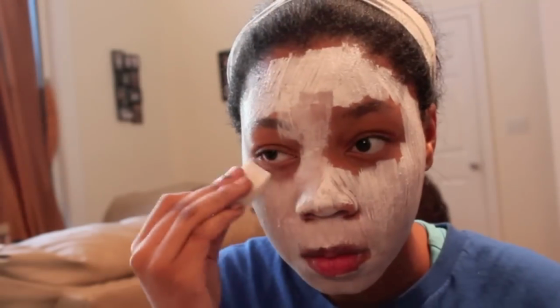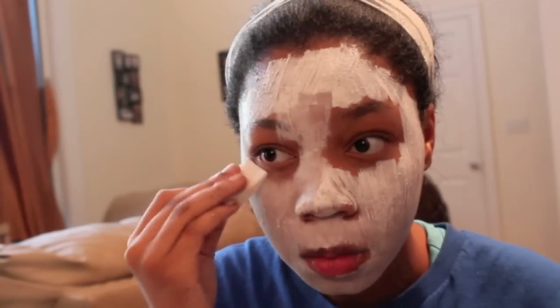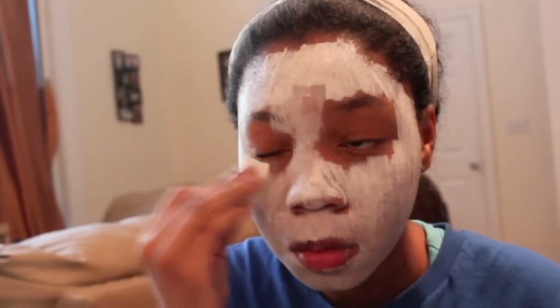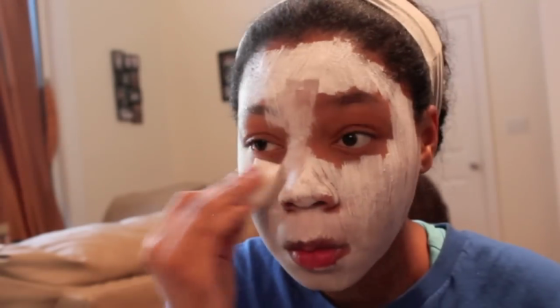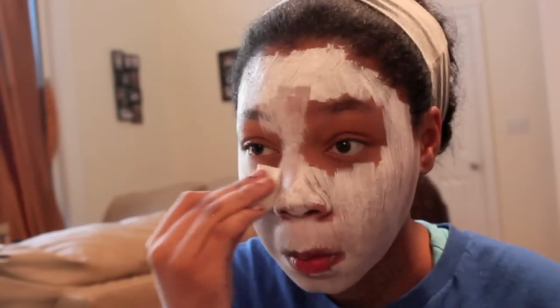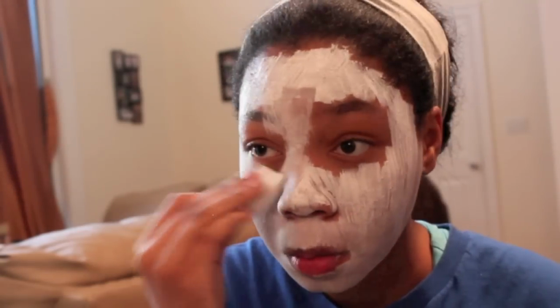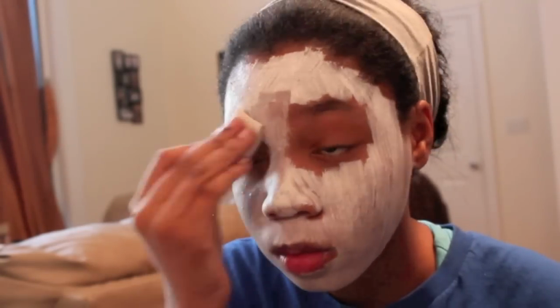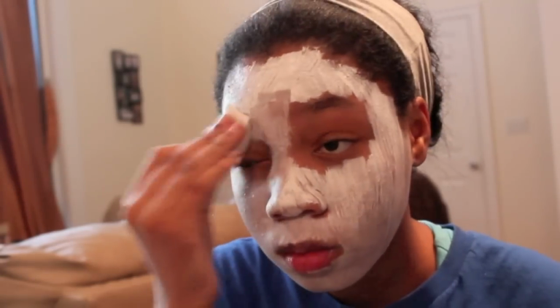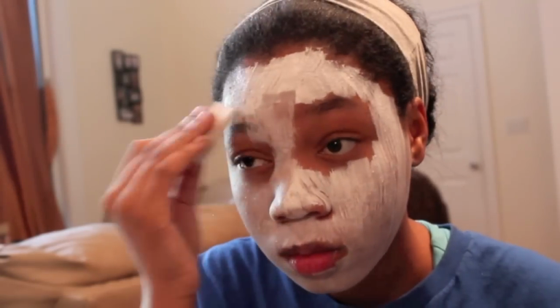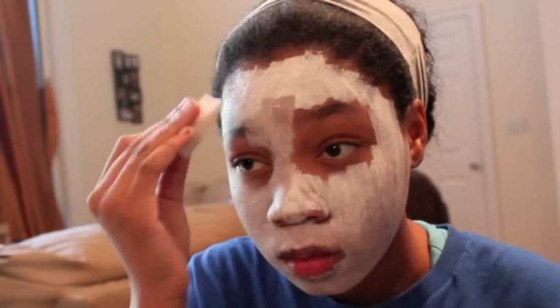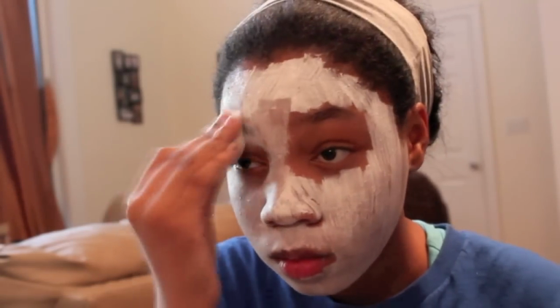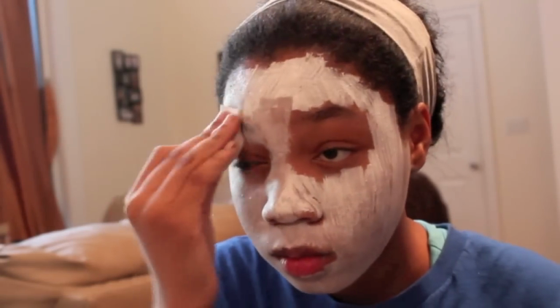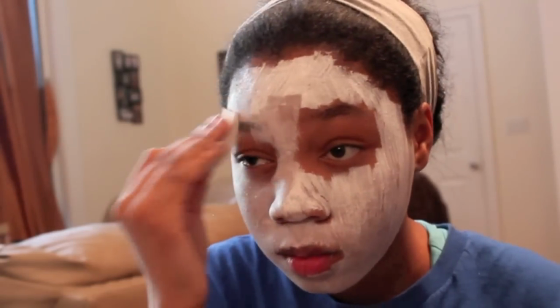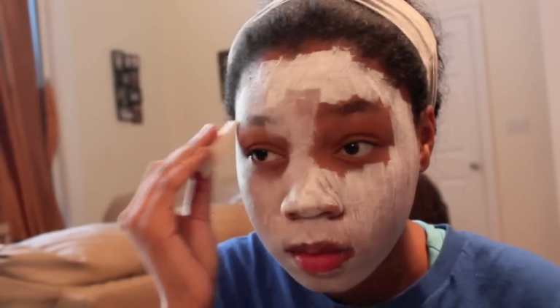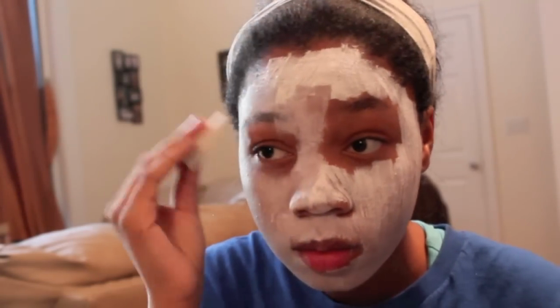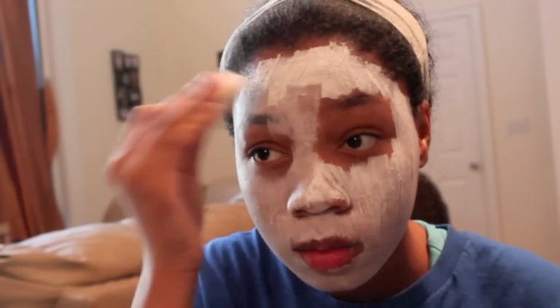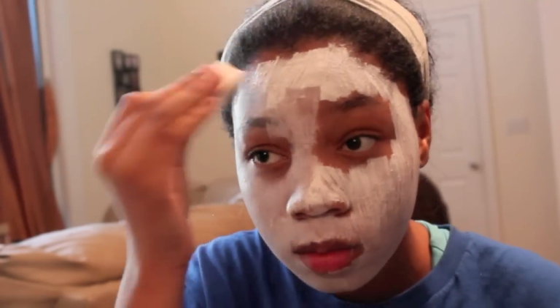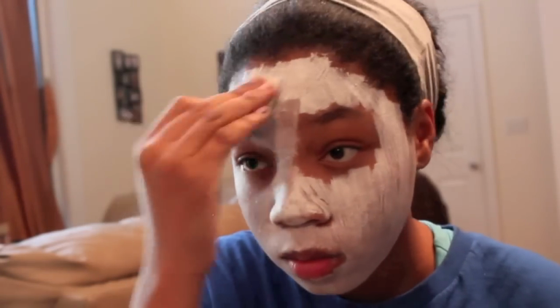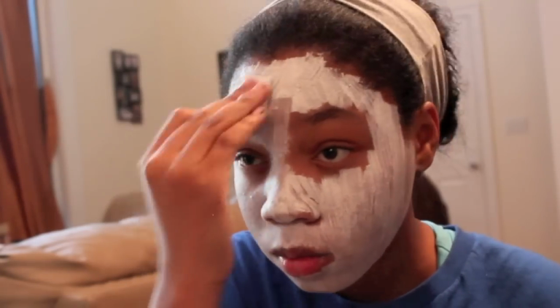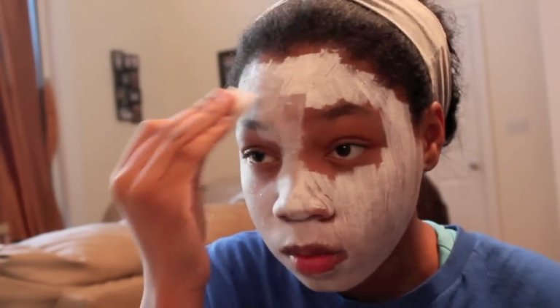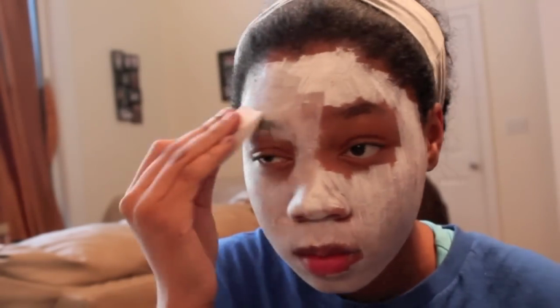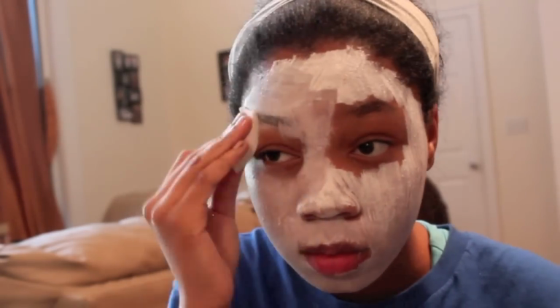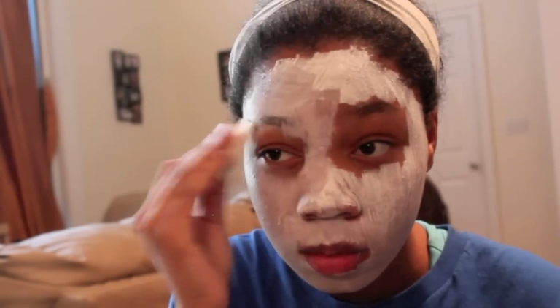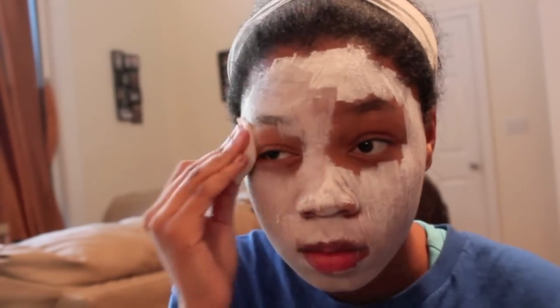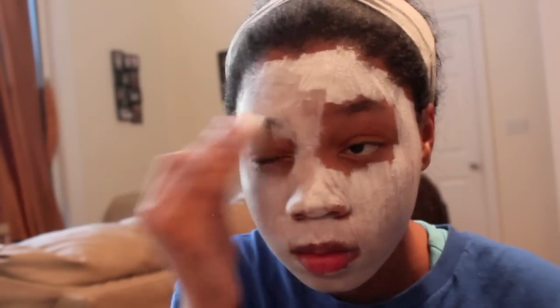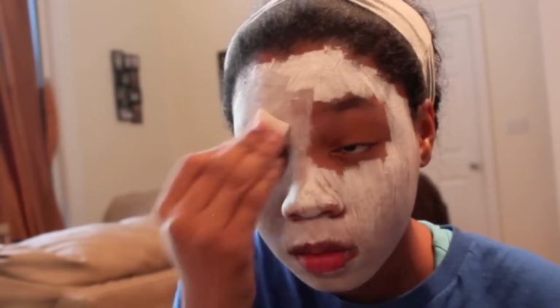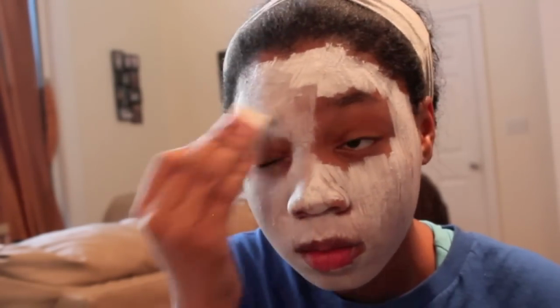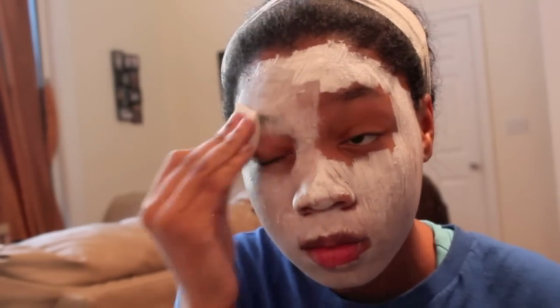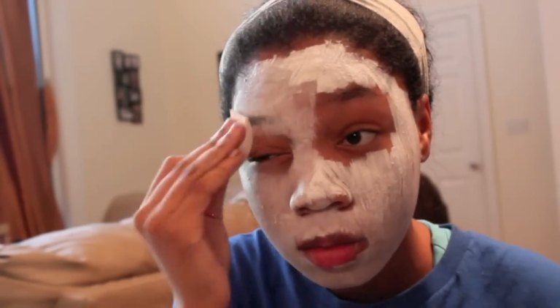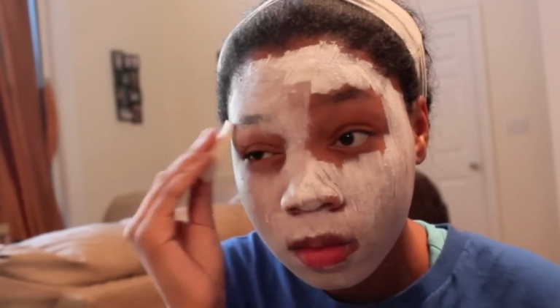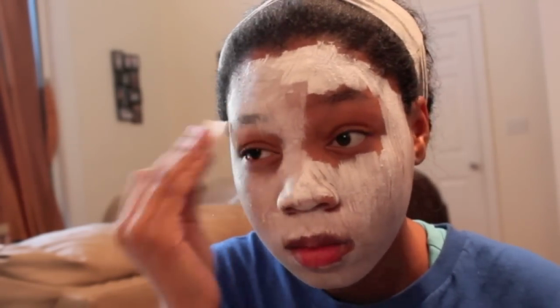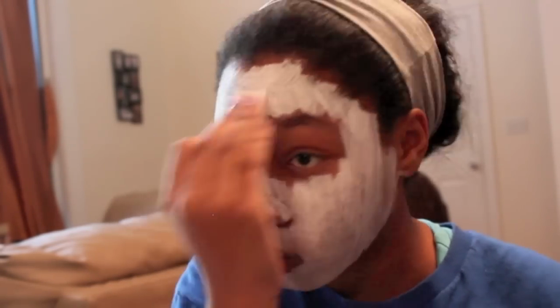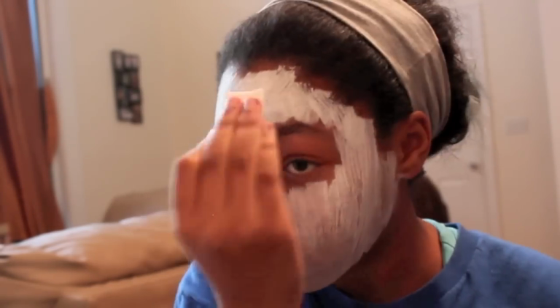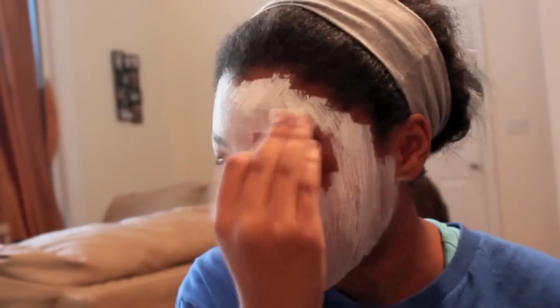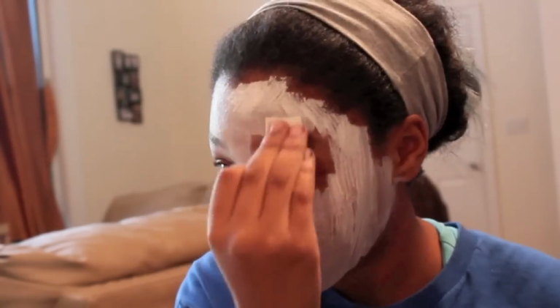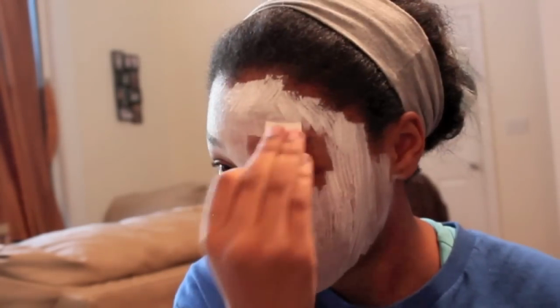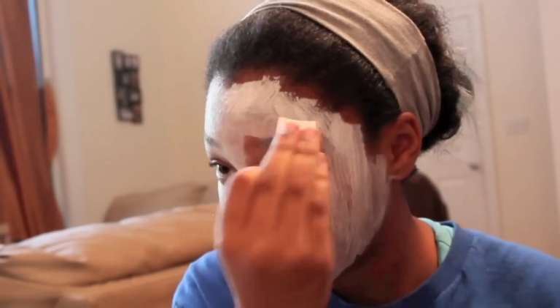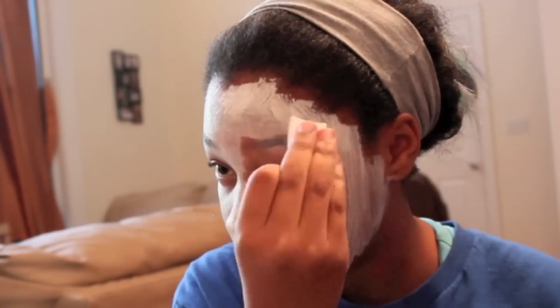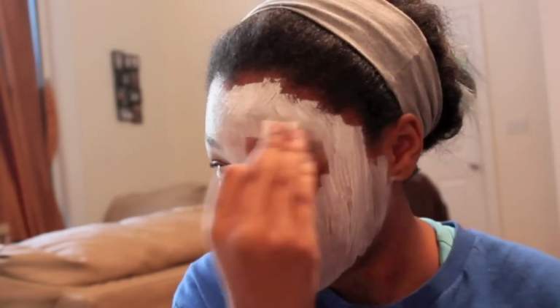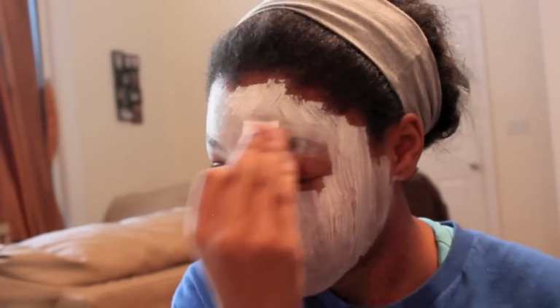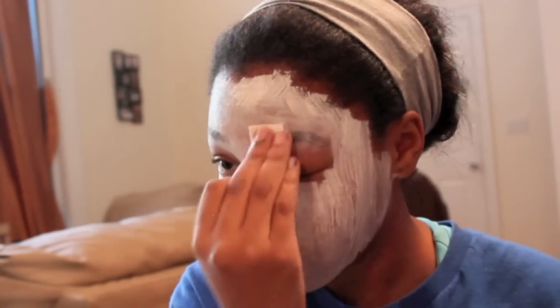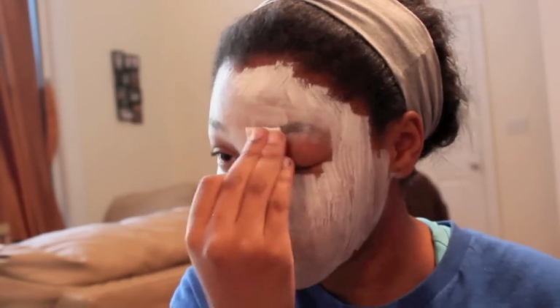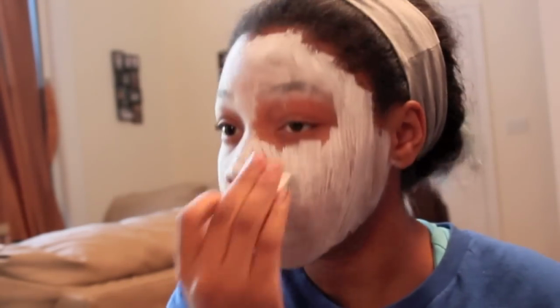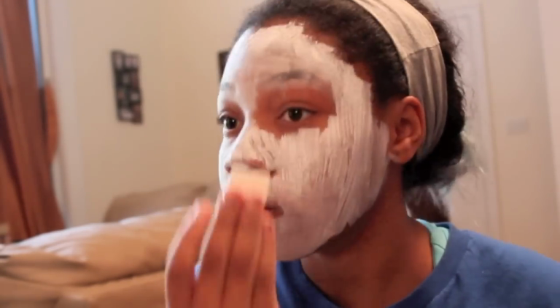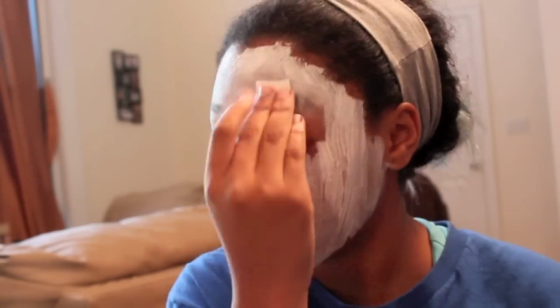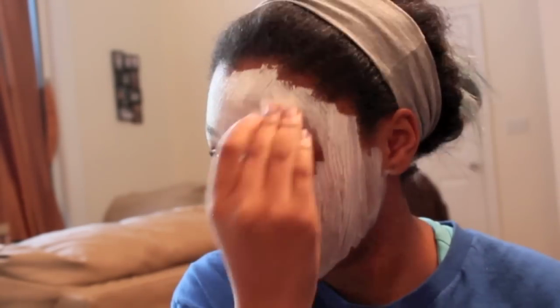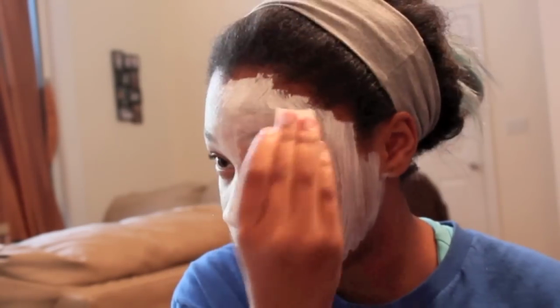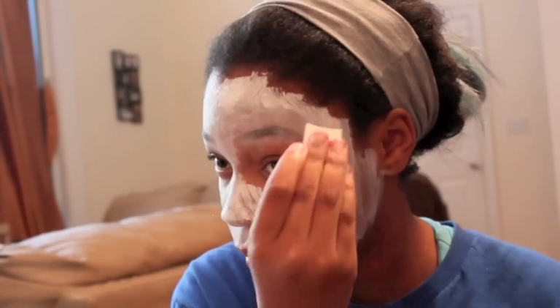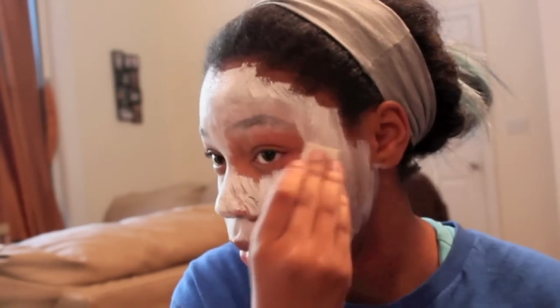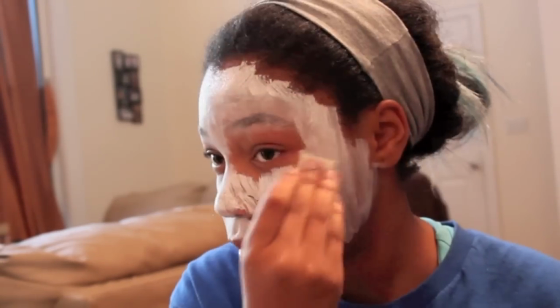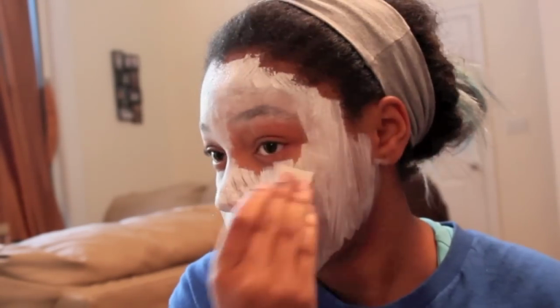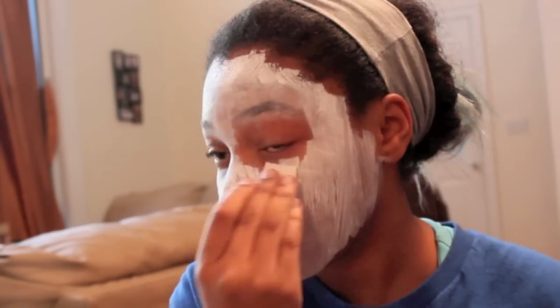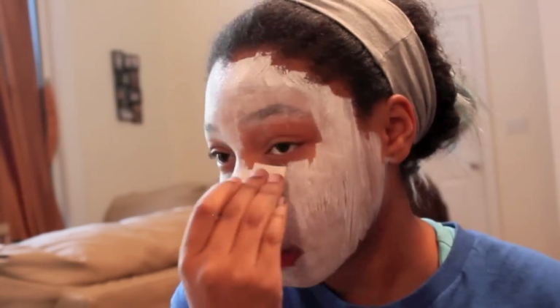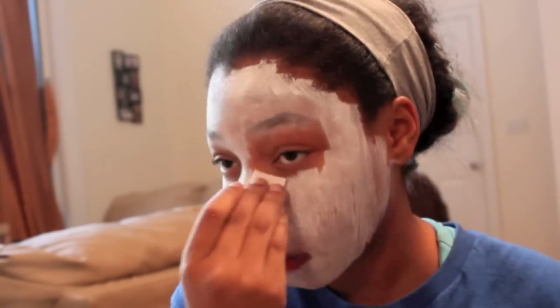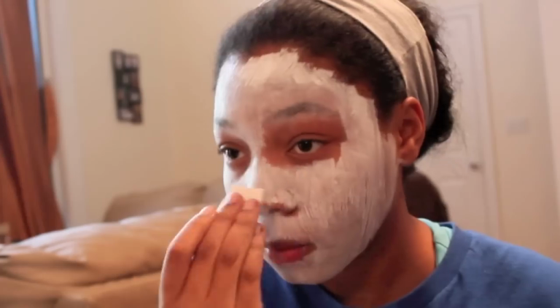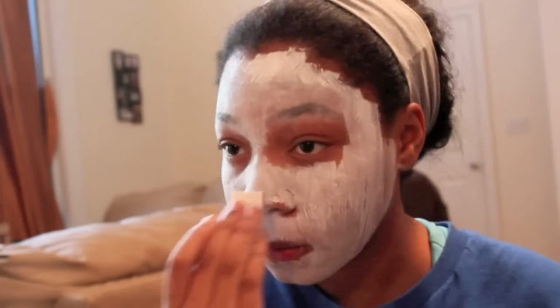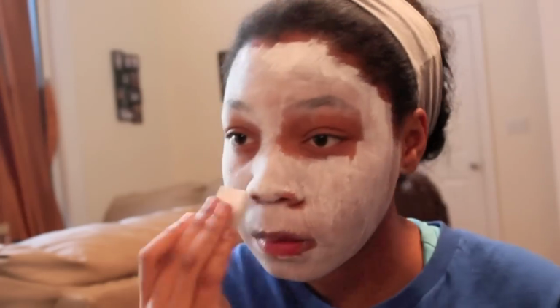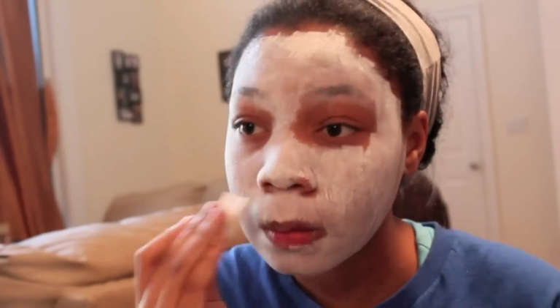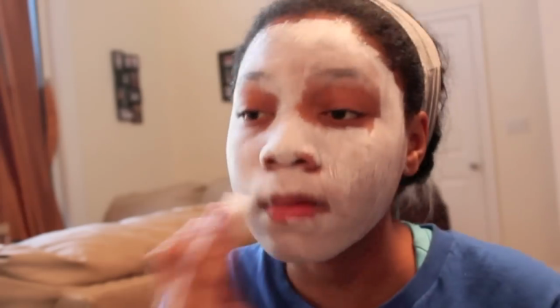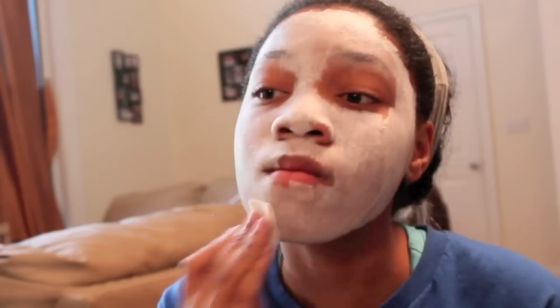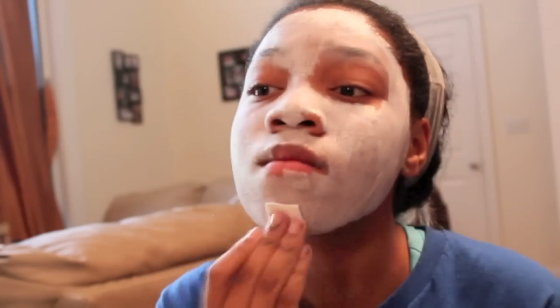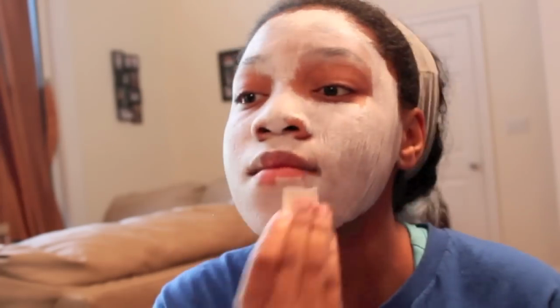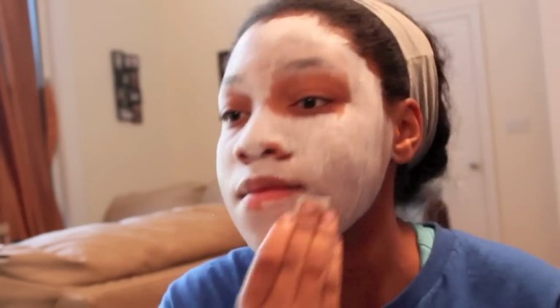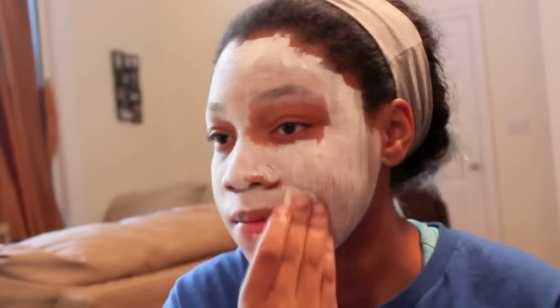Now onto the makeup. I already applied white paint all over my face, and now I'm just blending it with the blending sponge.